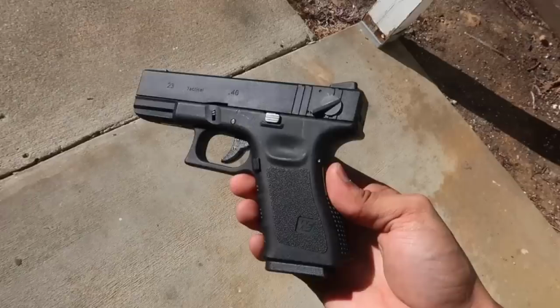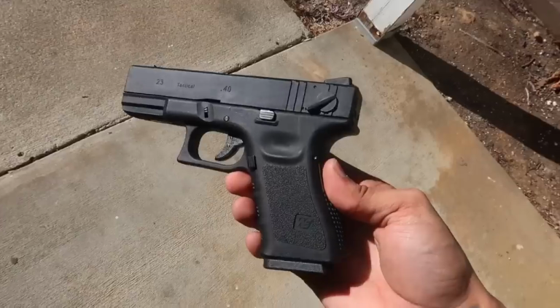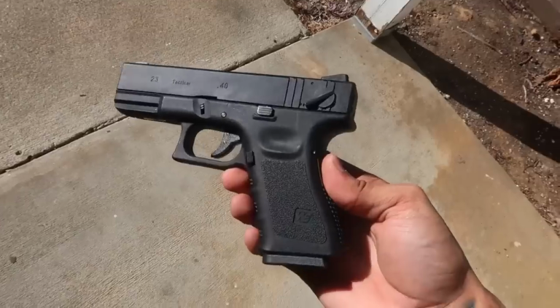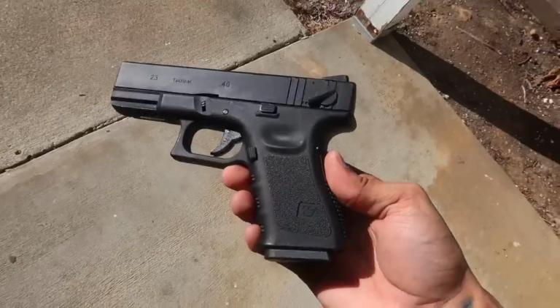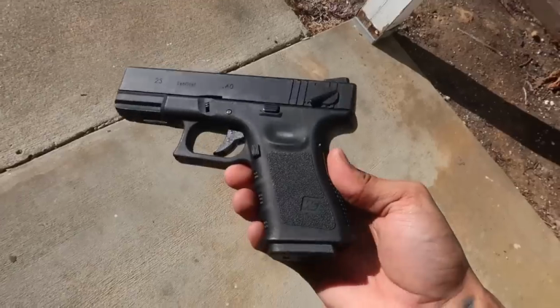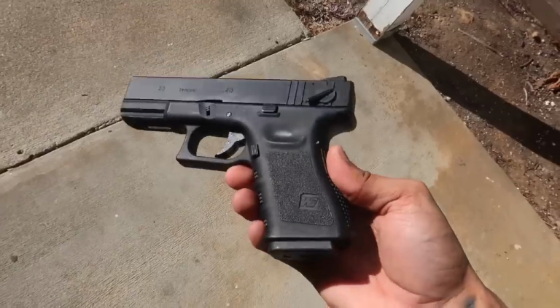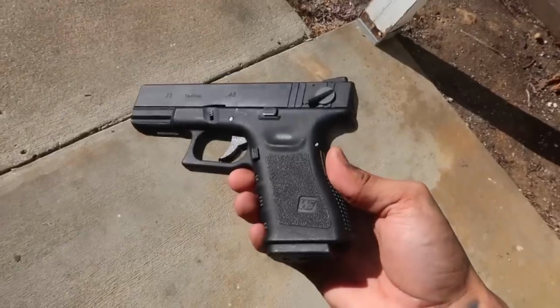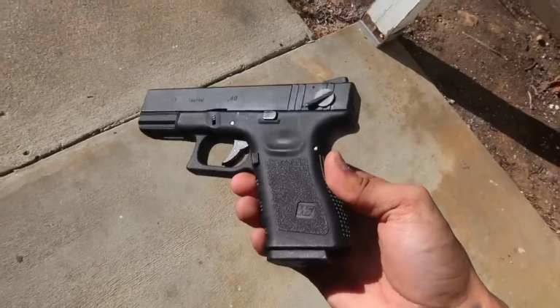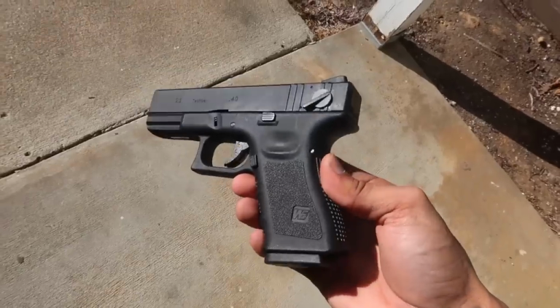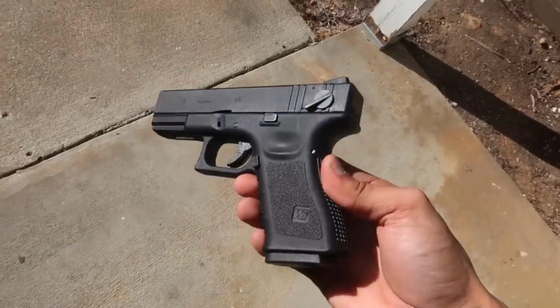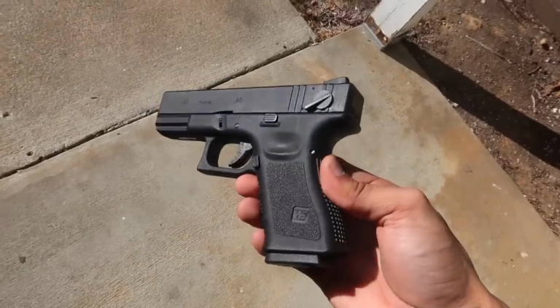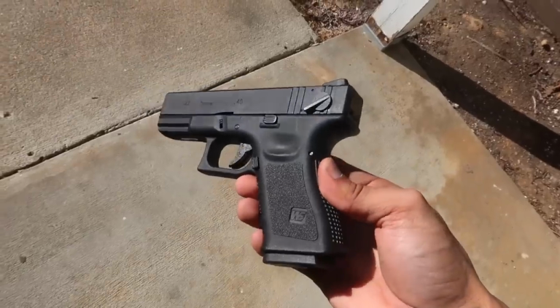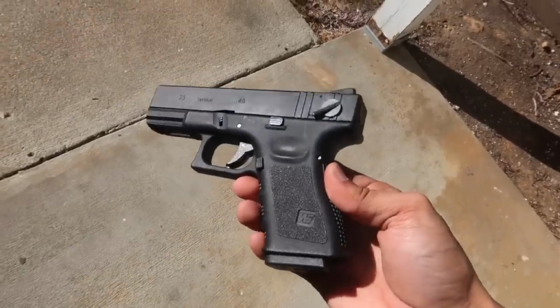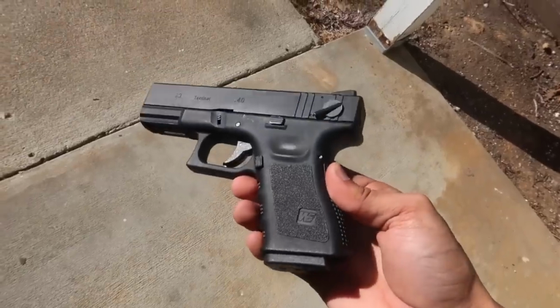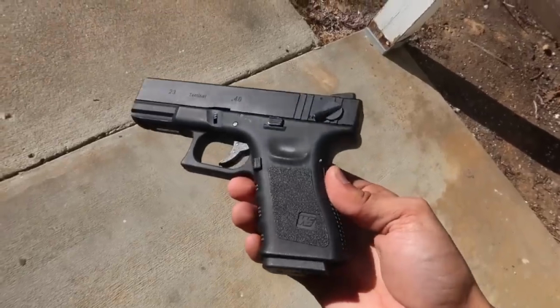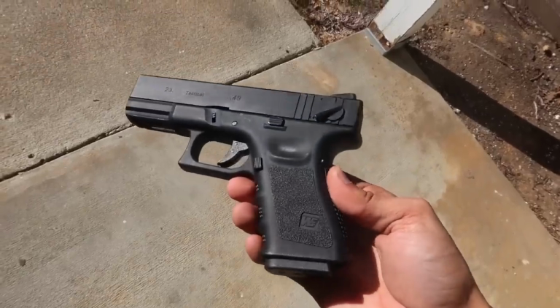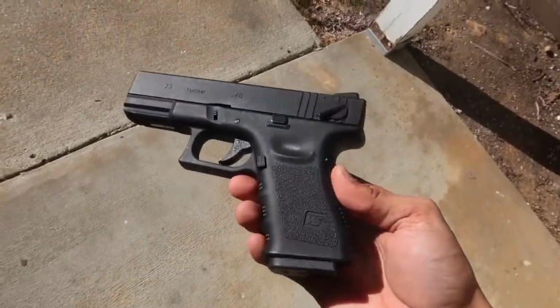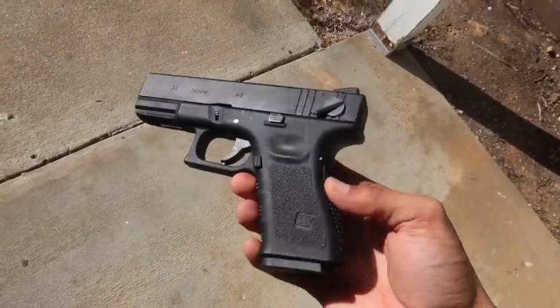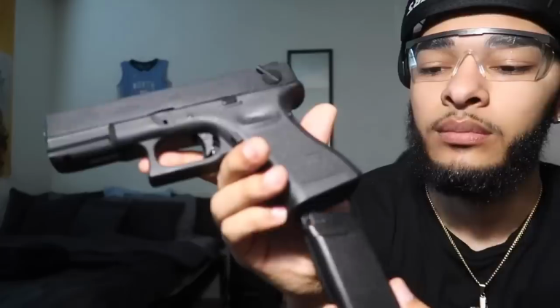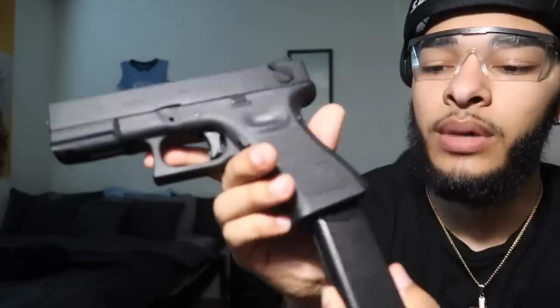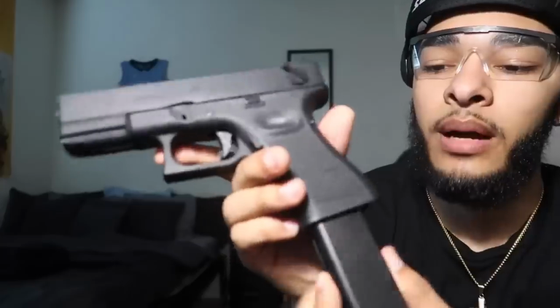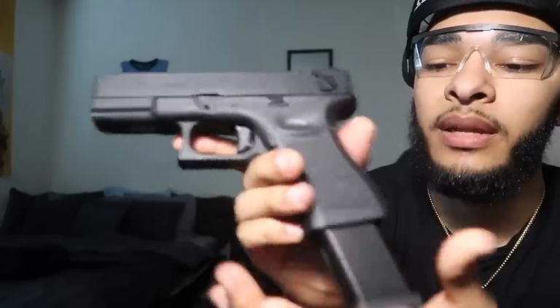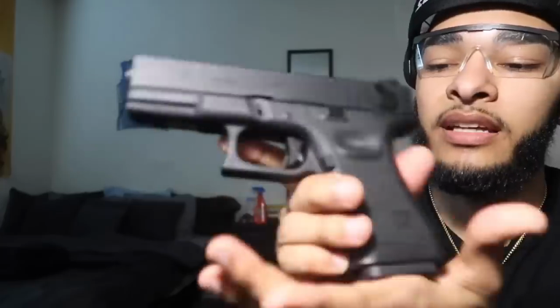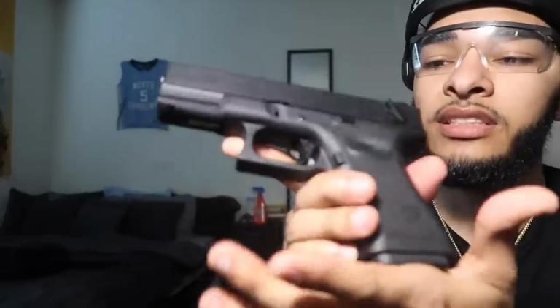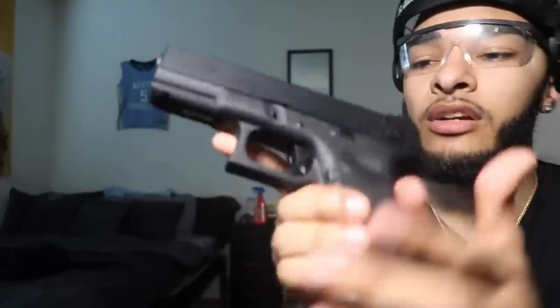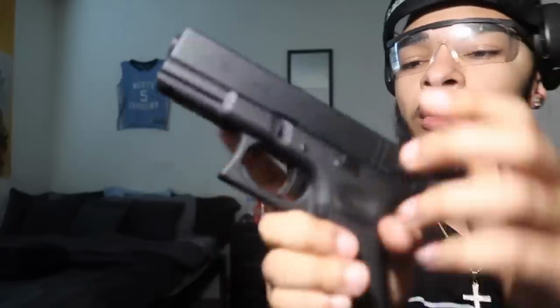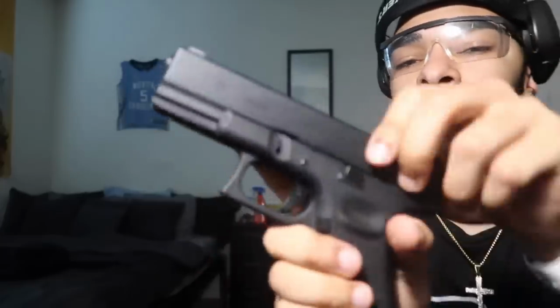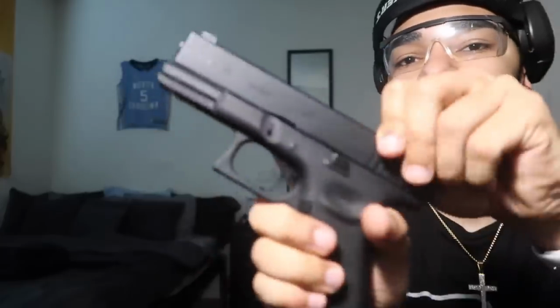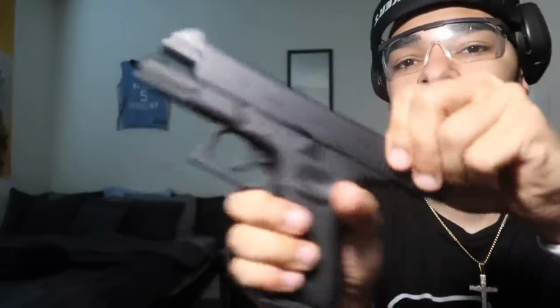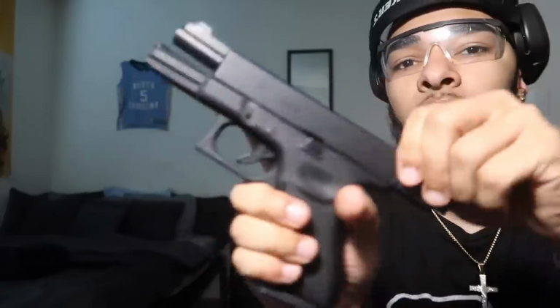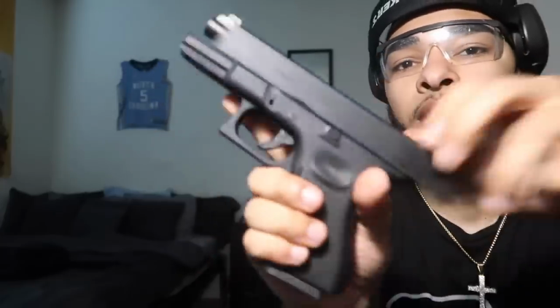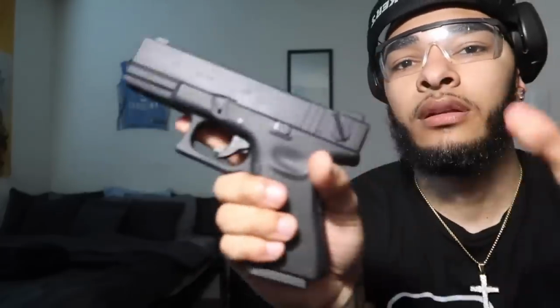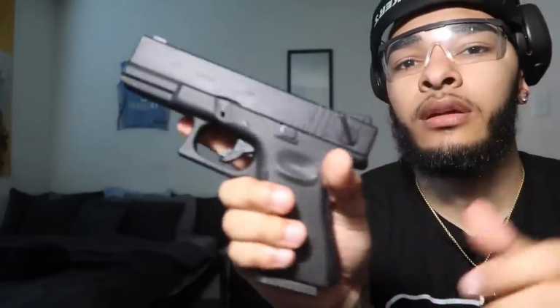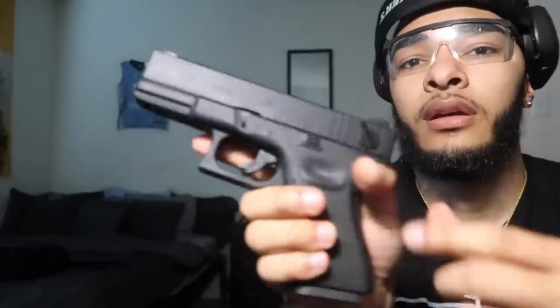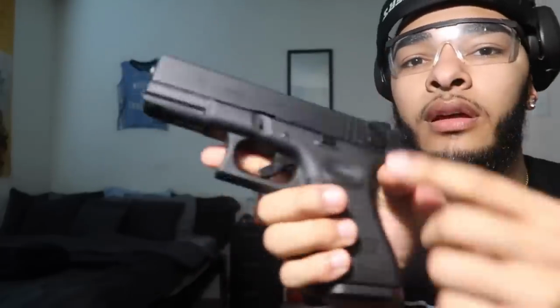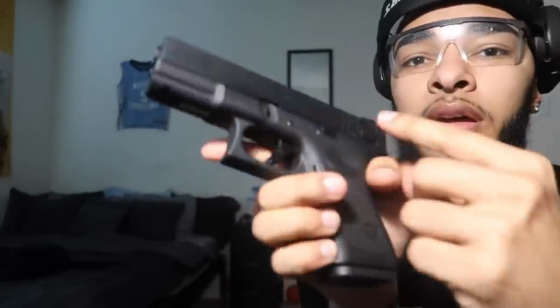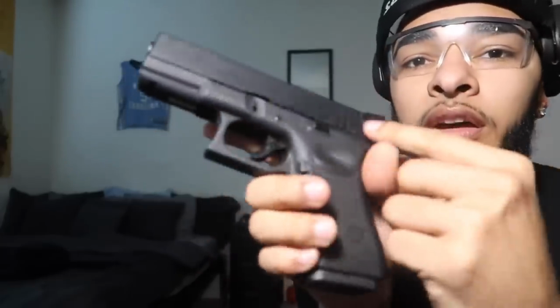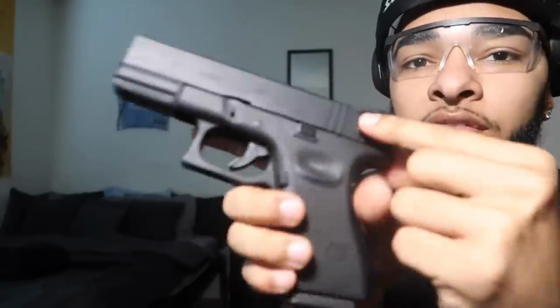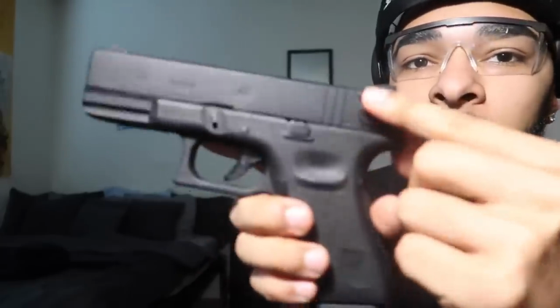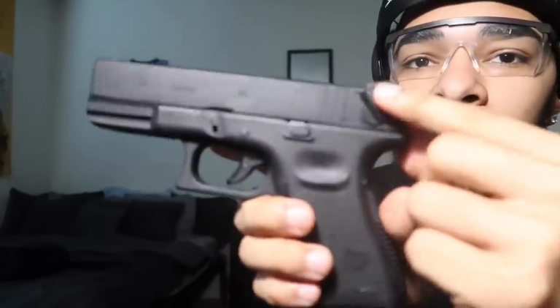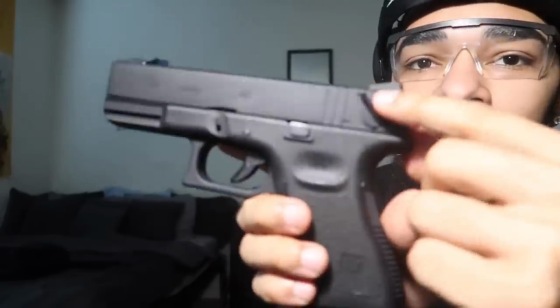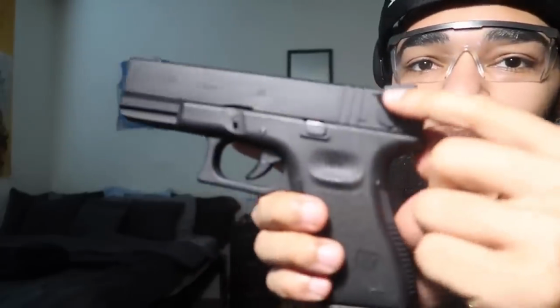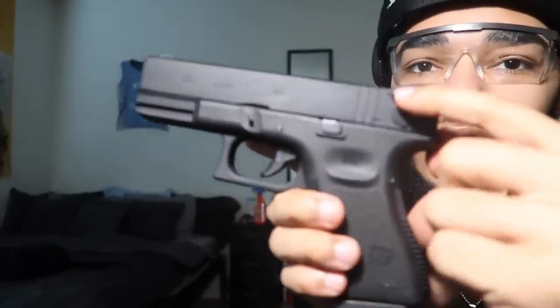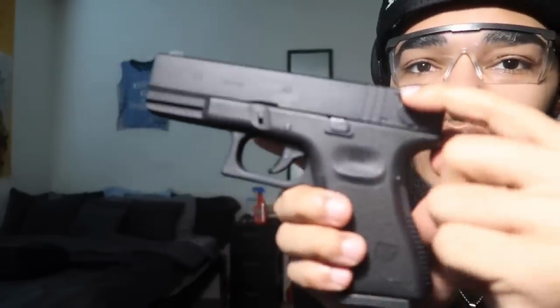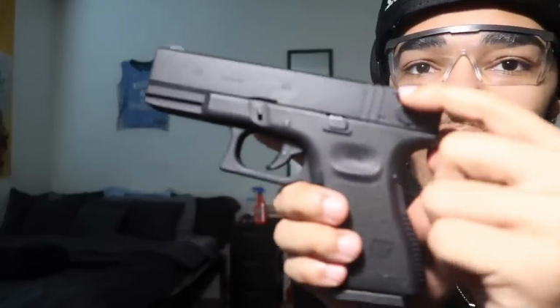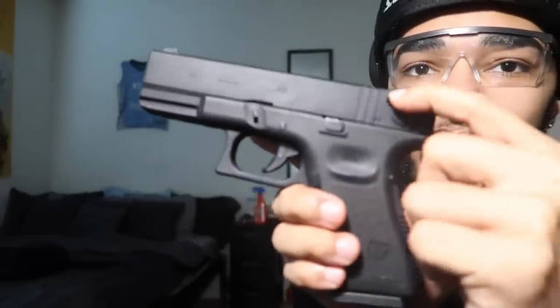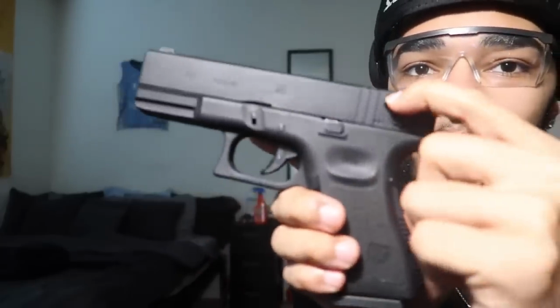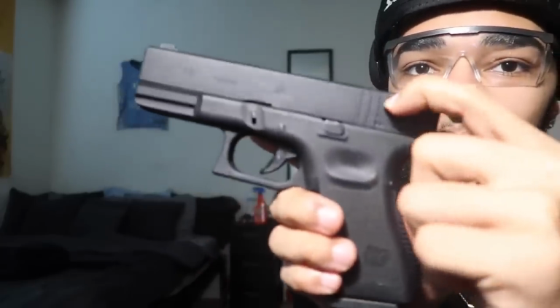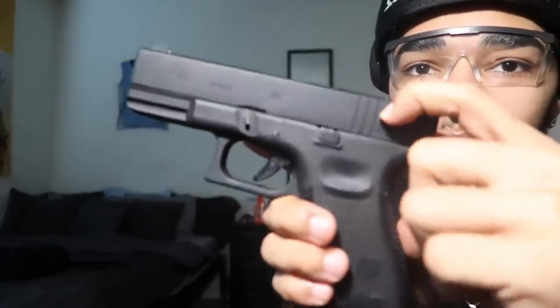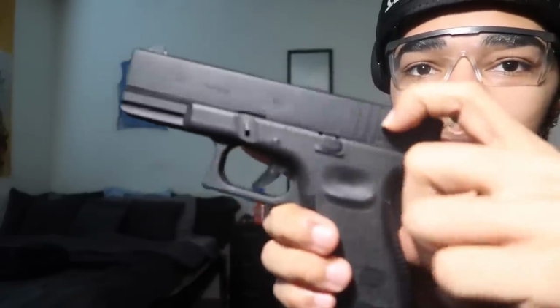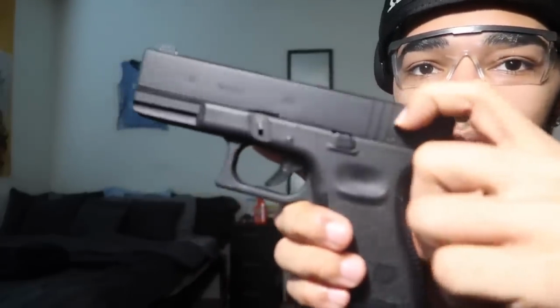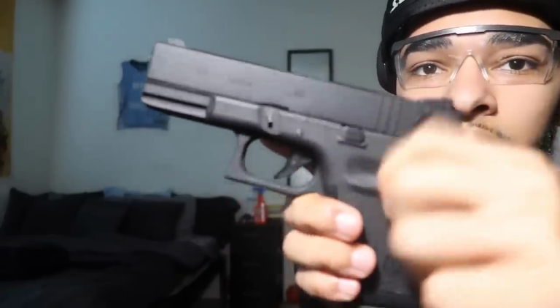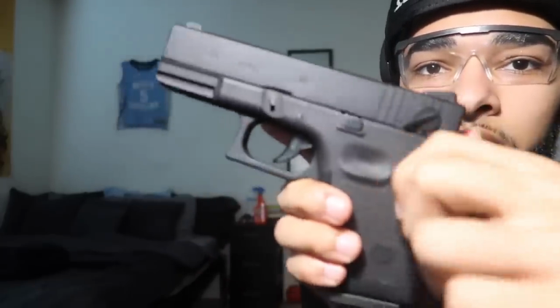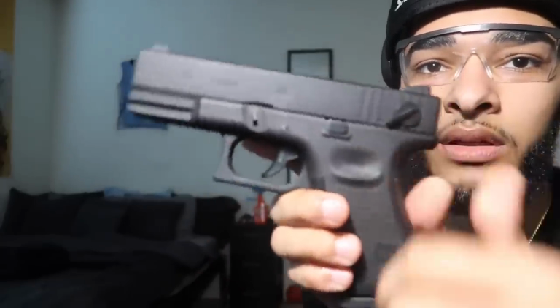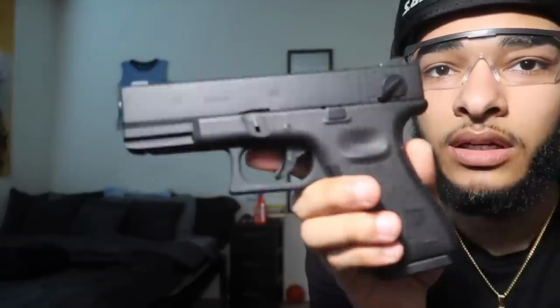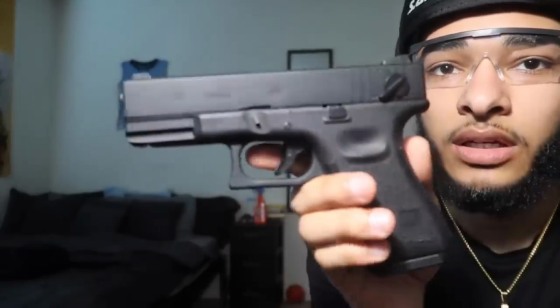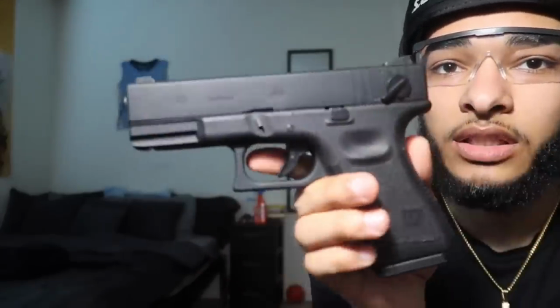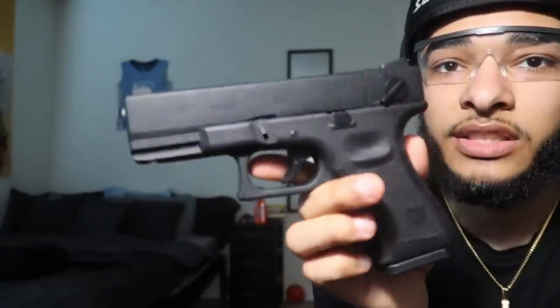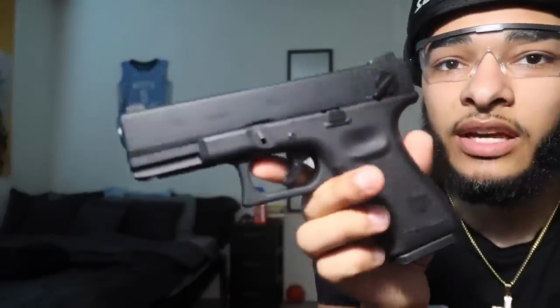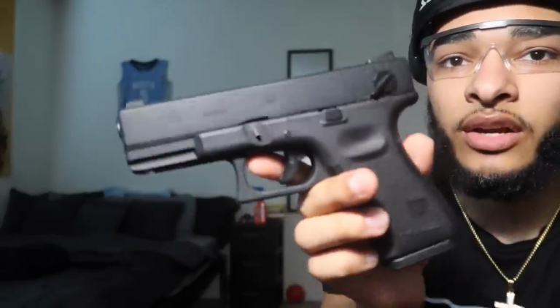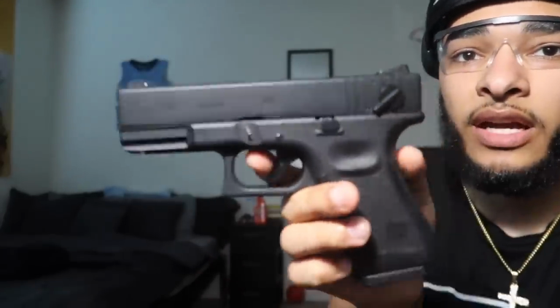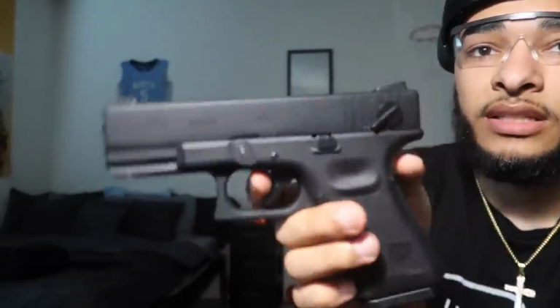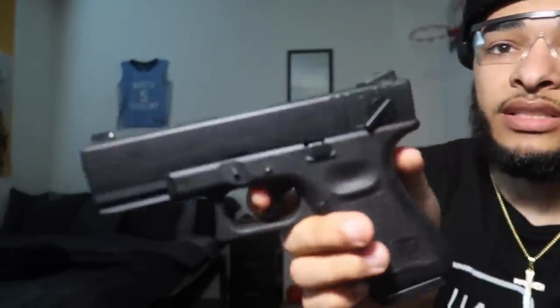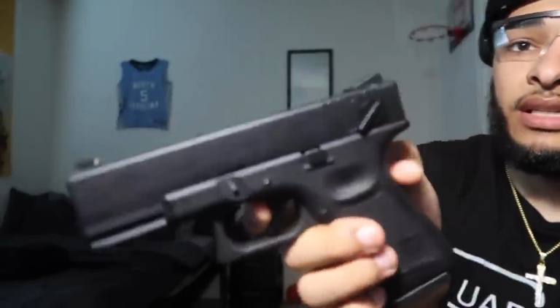Glock 23 from WeTech. Pop that sucker in here. Flip that switch down. Let's get crazy.